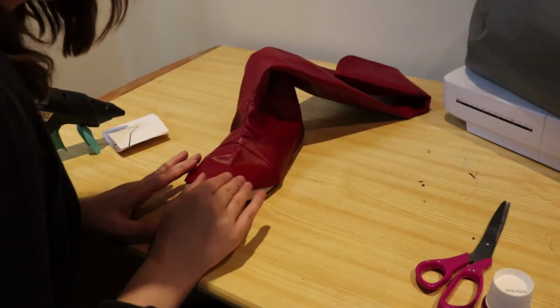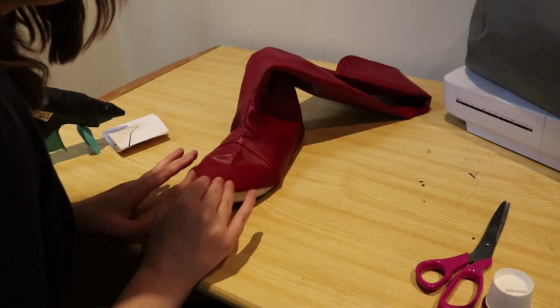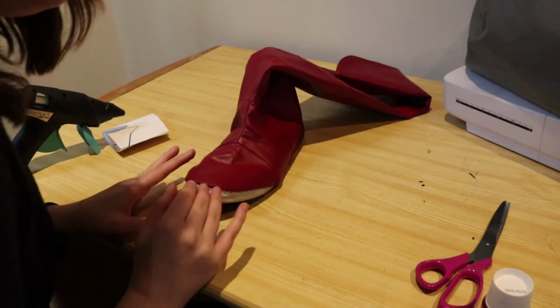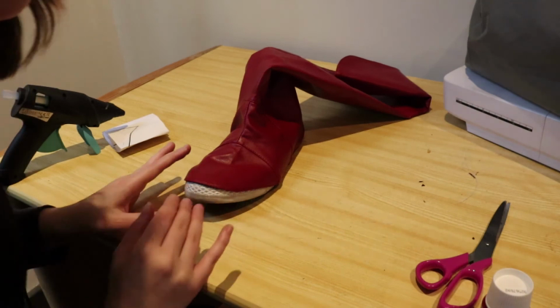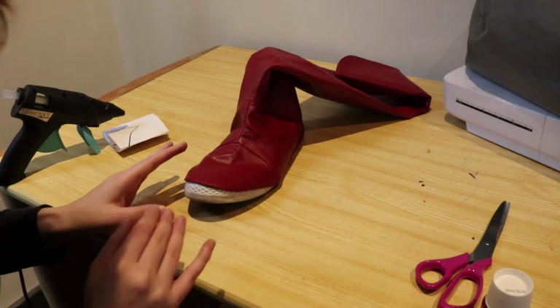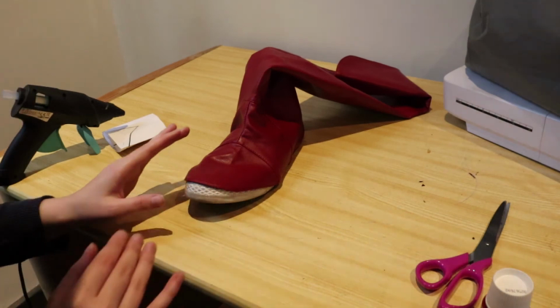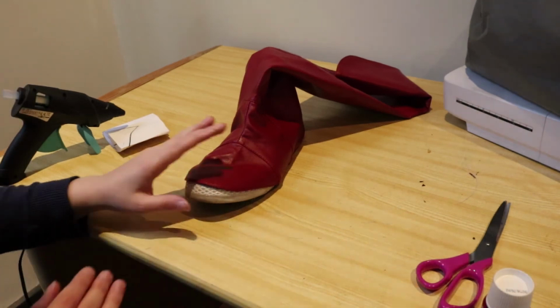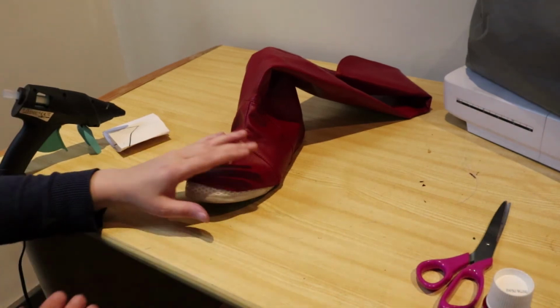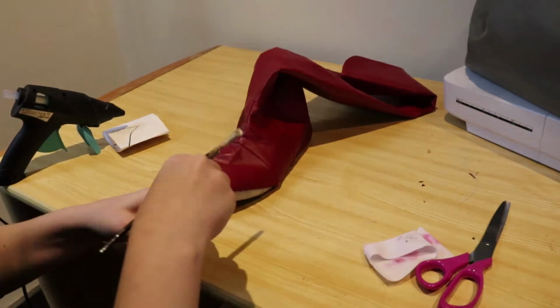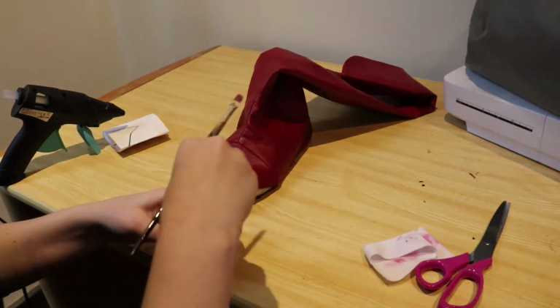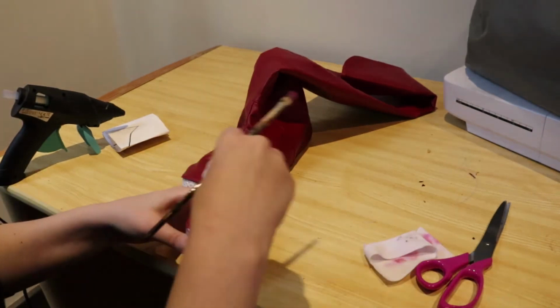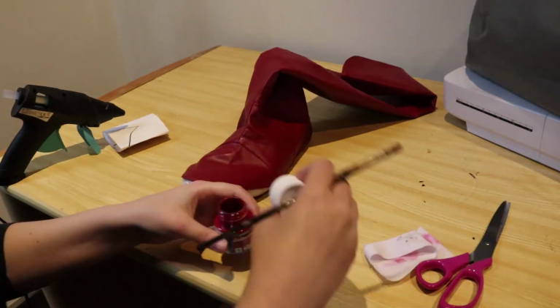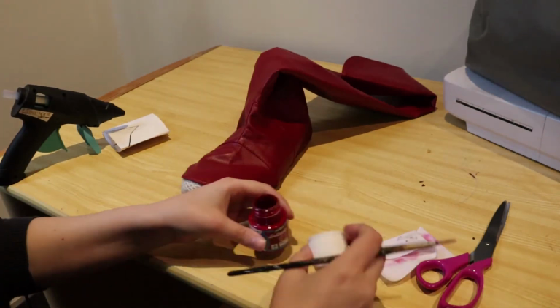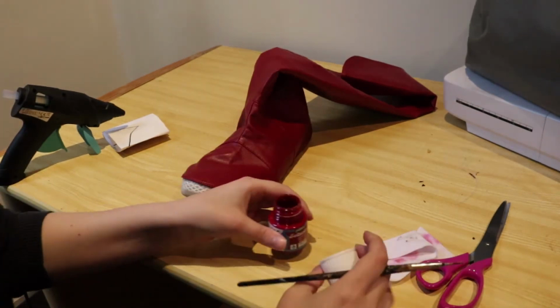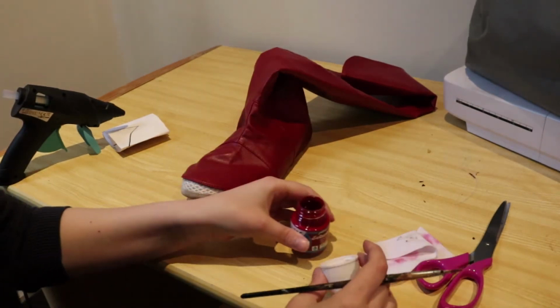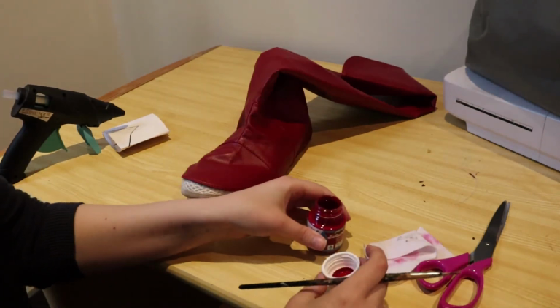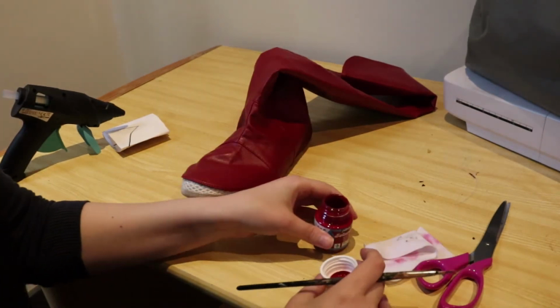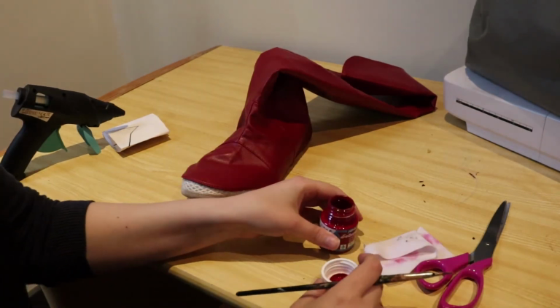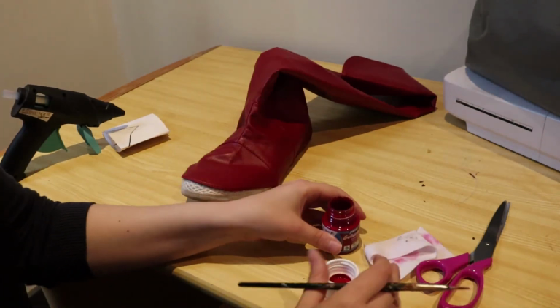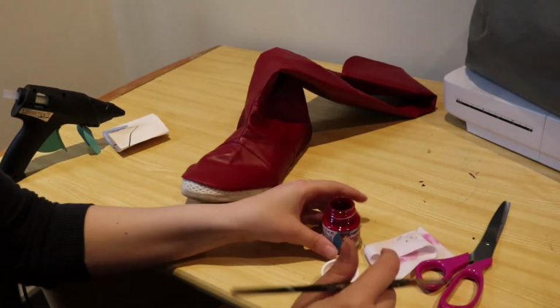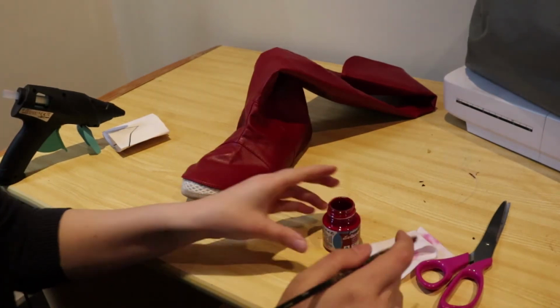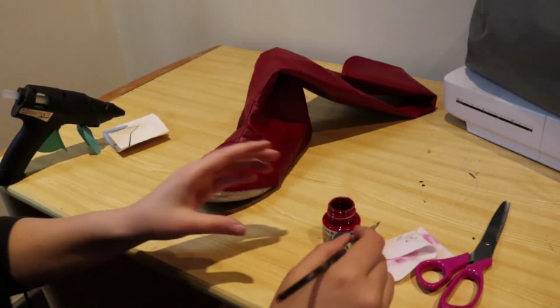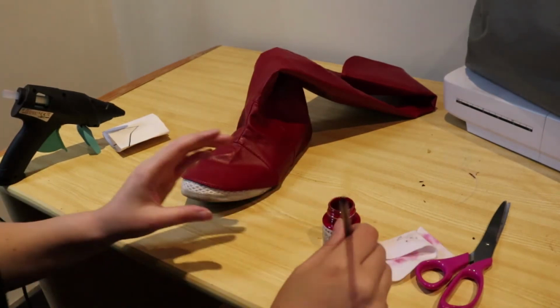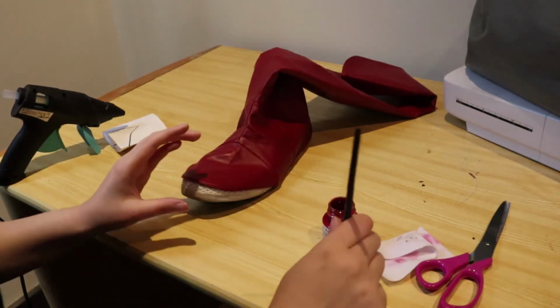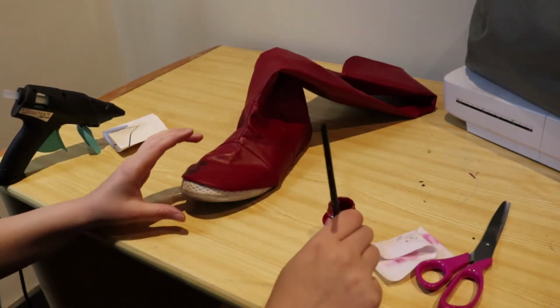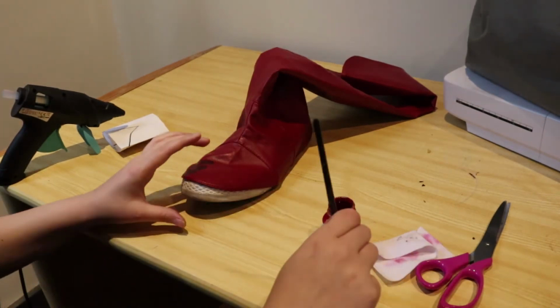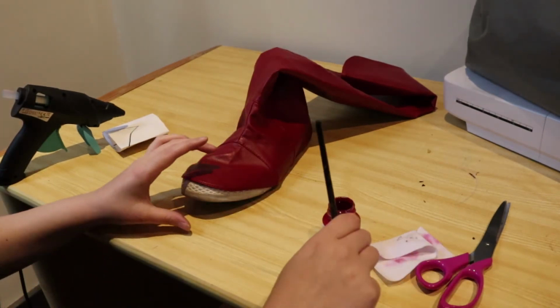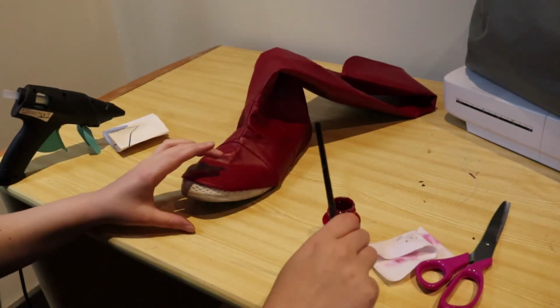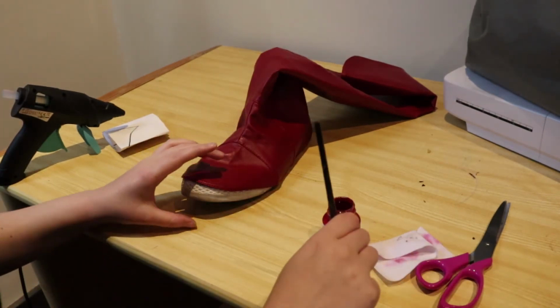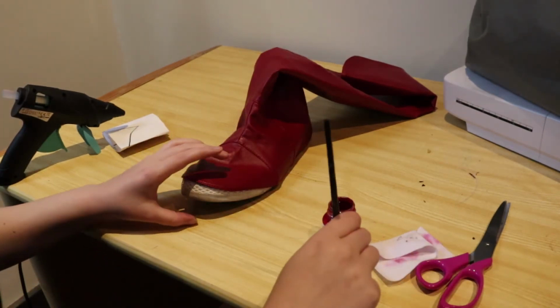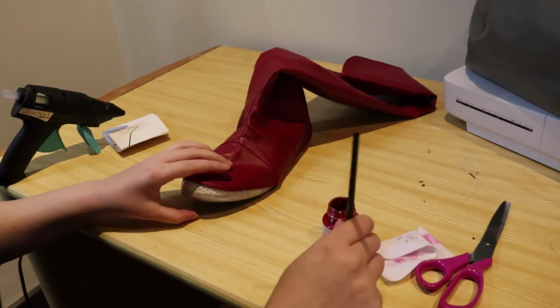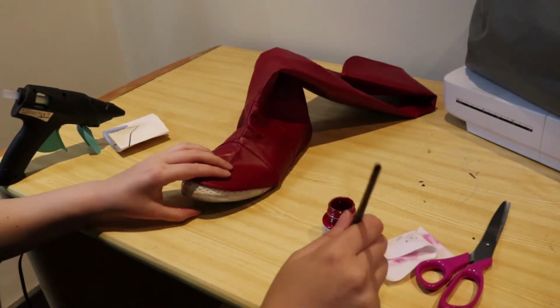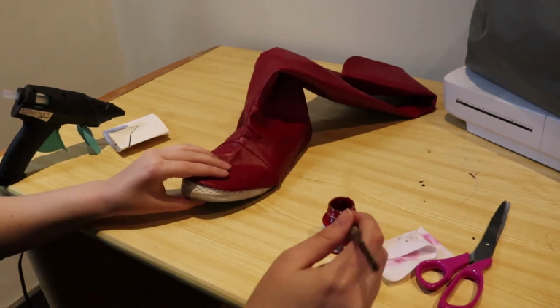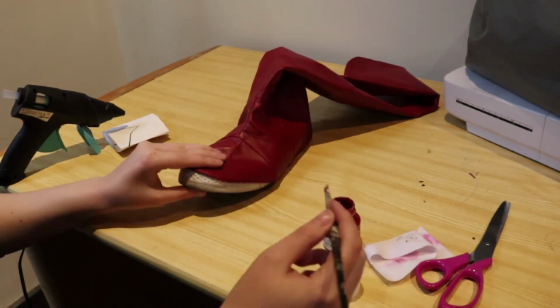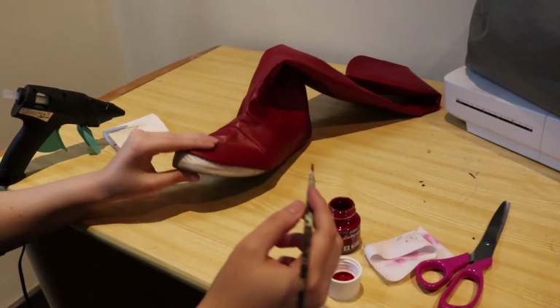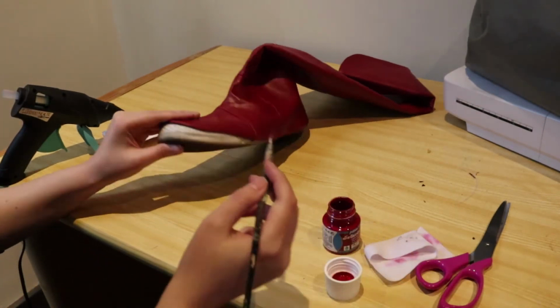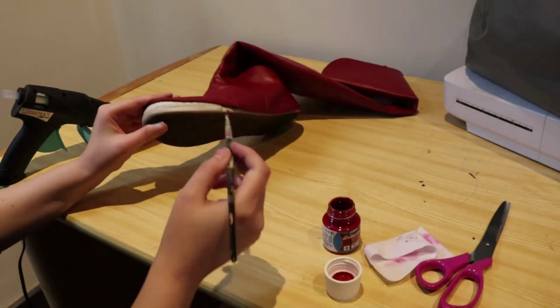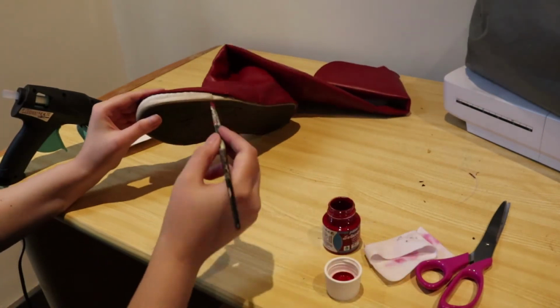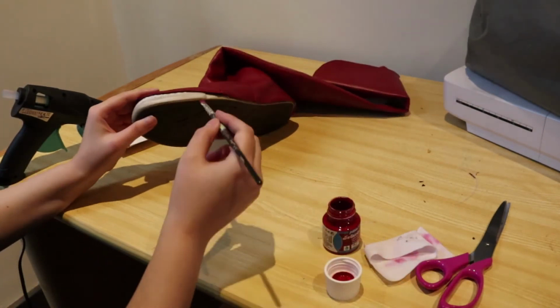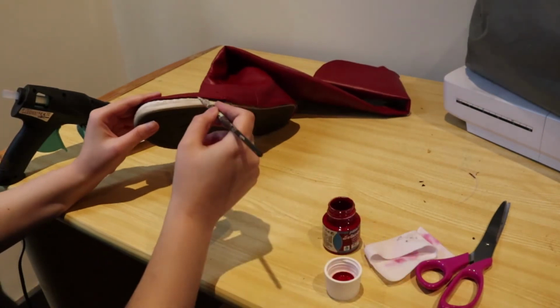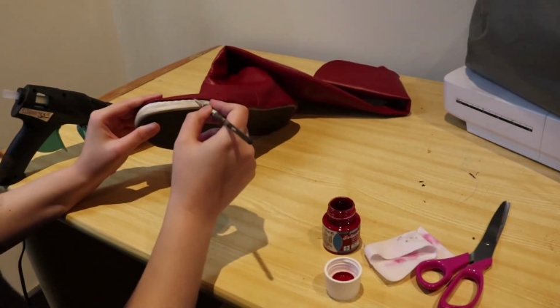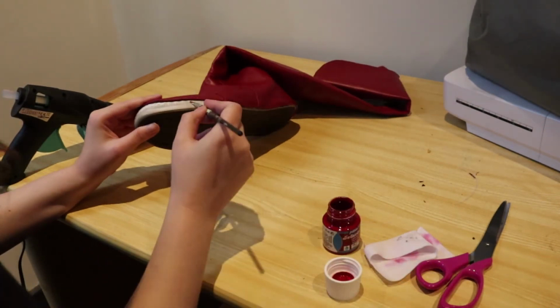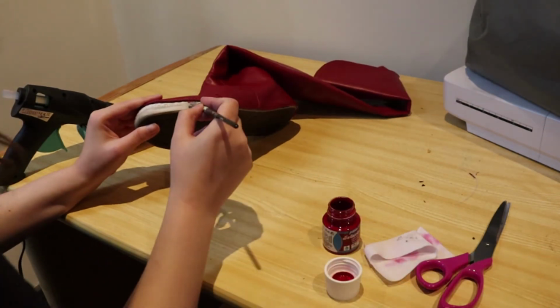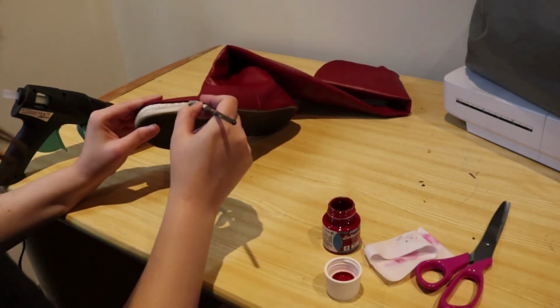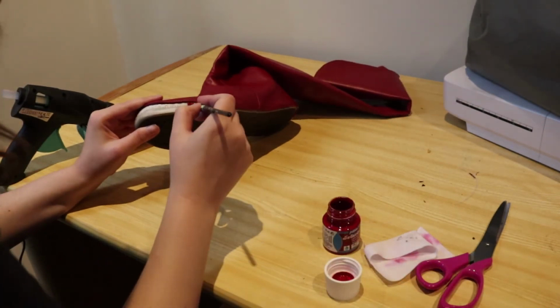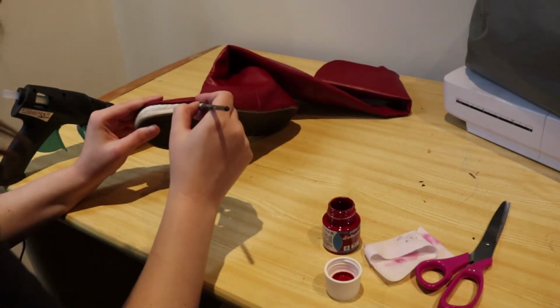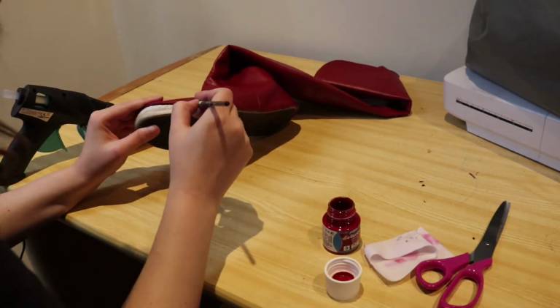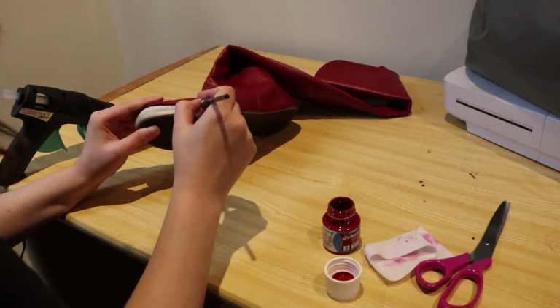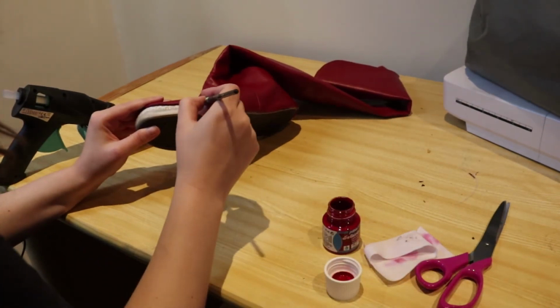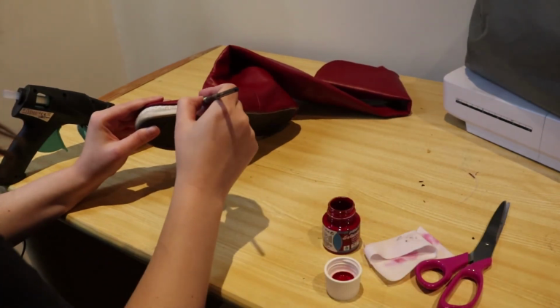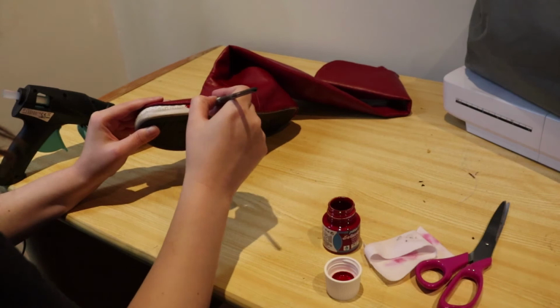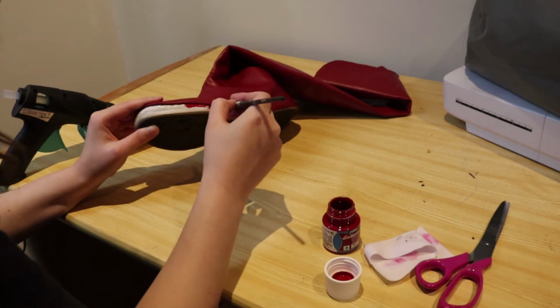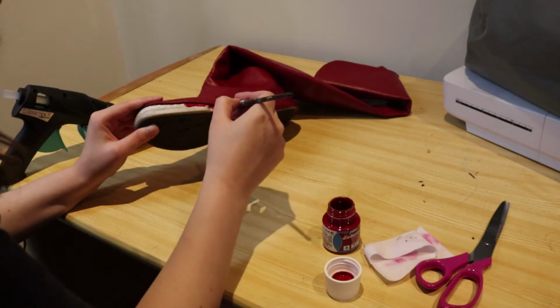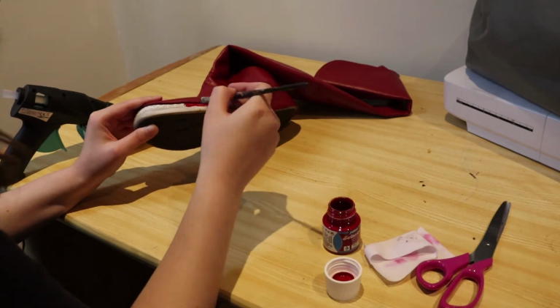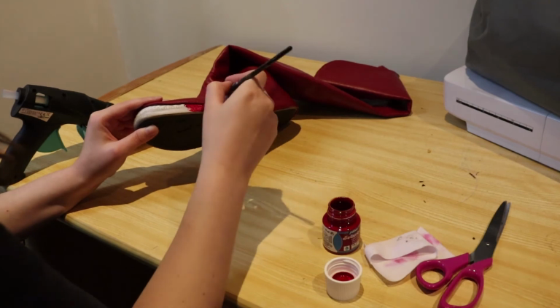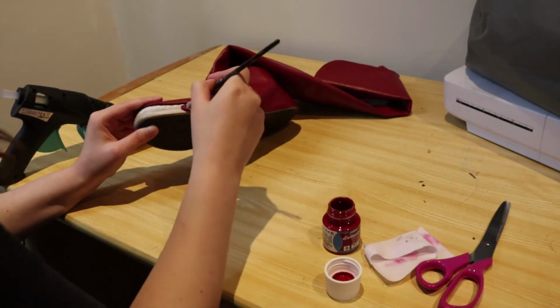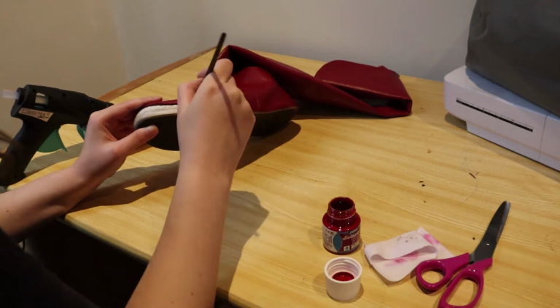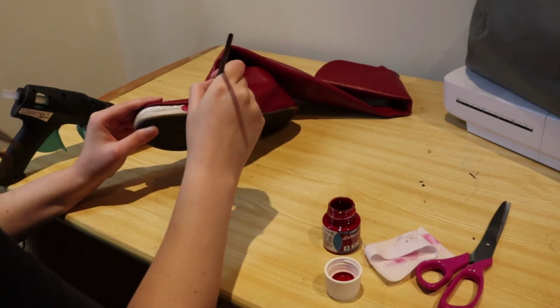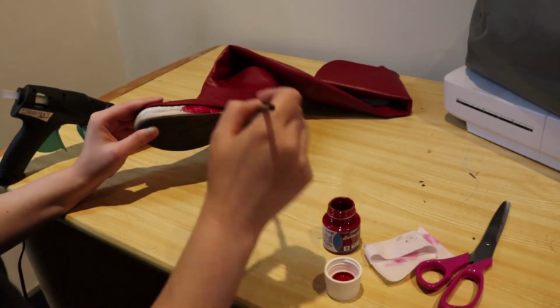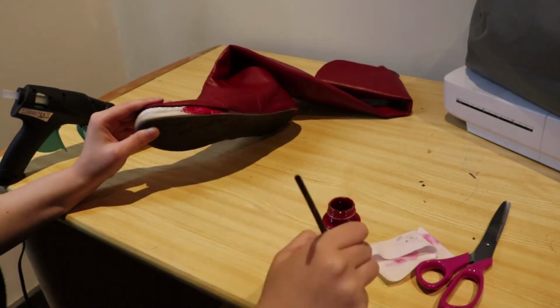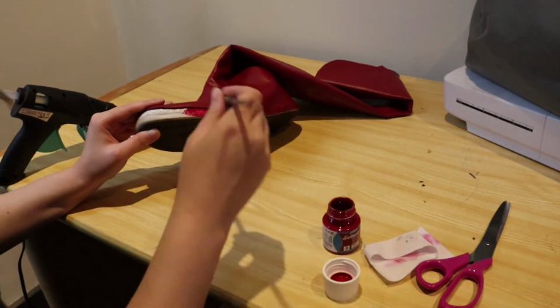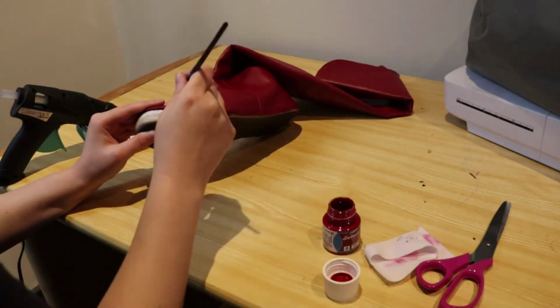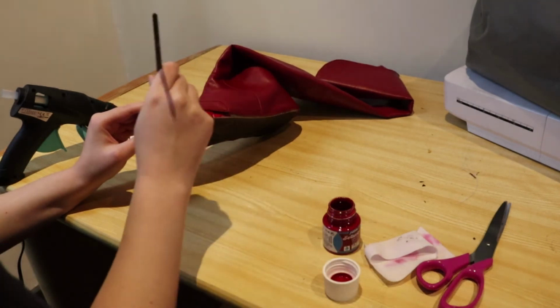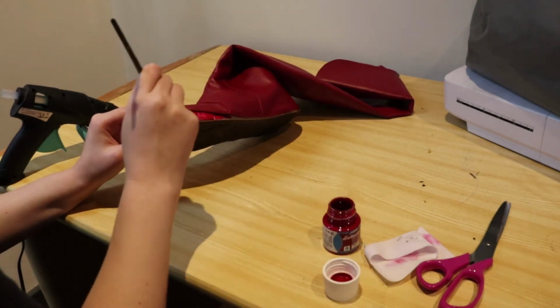I used hot glue. As you can see, the boot cover is a bit too small to cover the entire shoe. So I used some paint to color that area red.